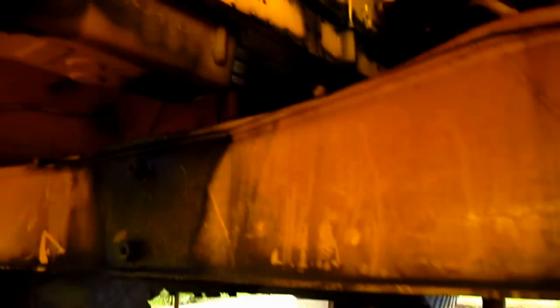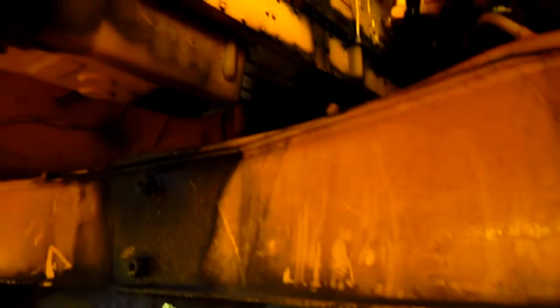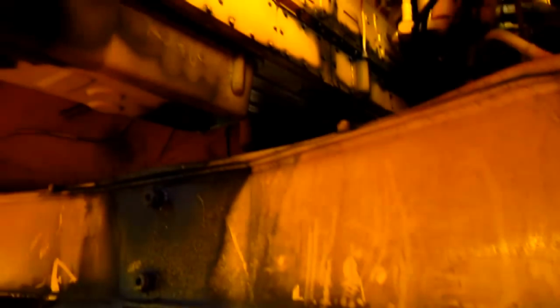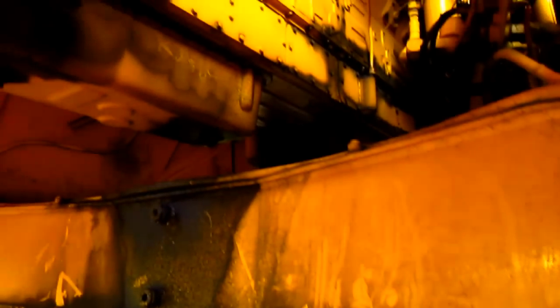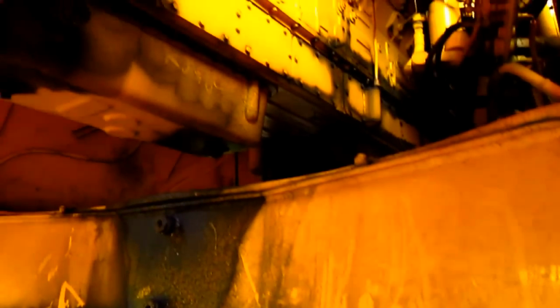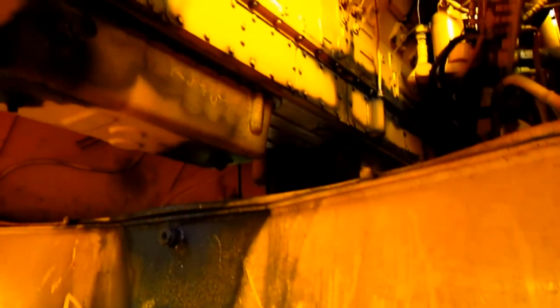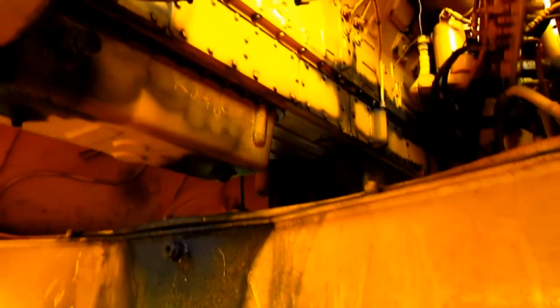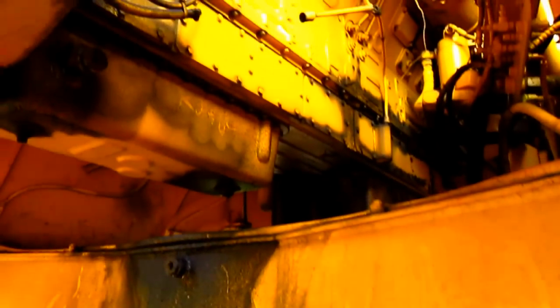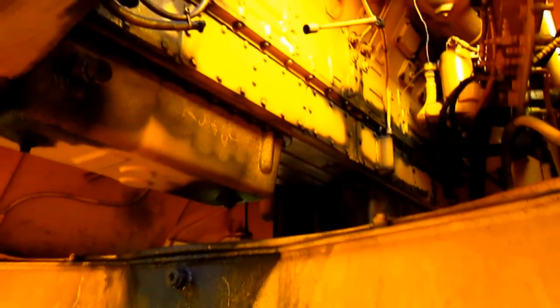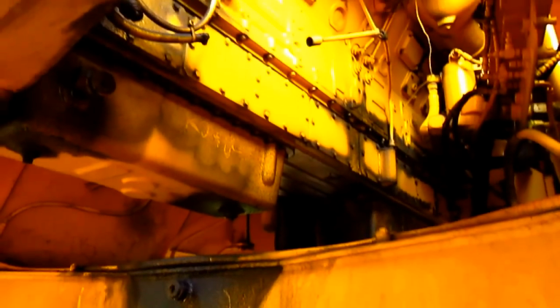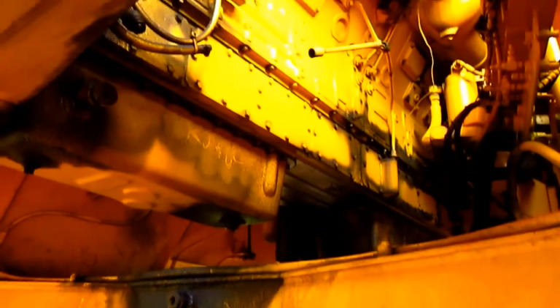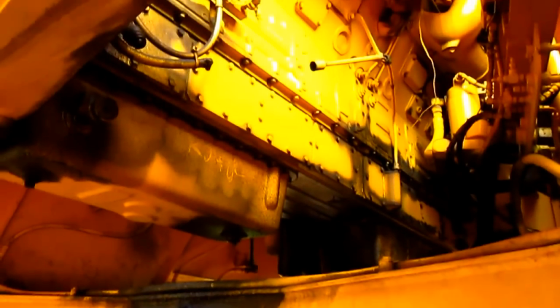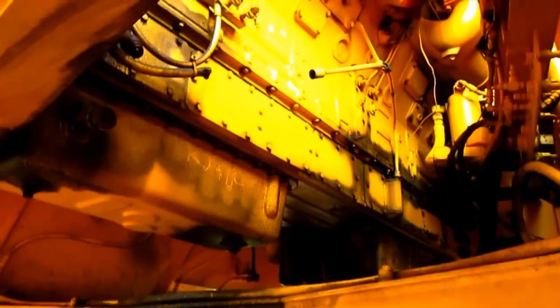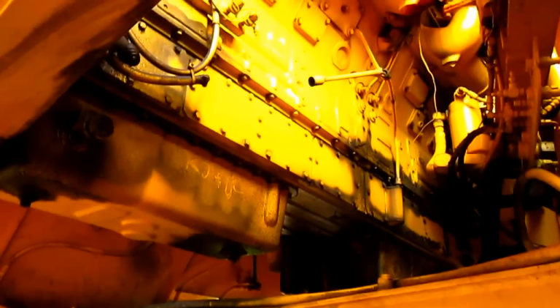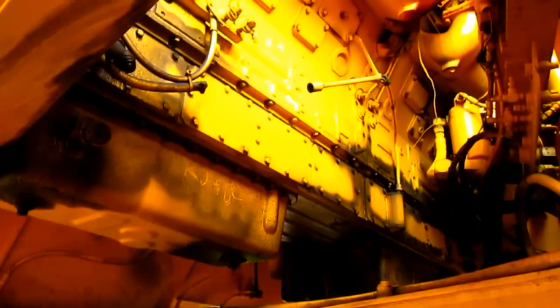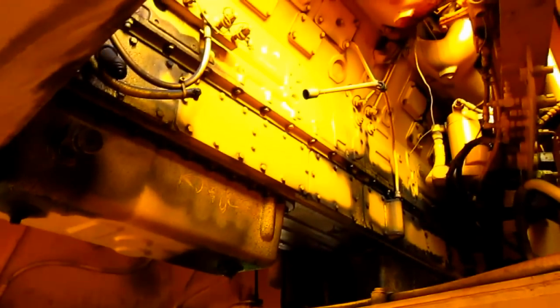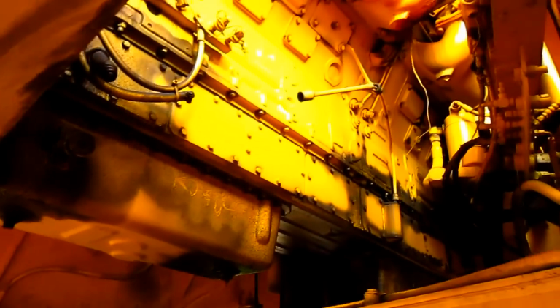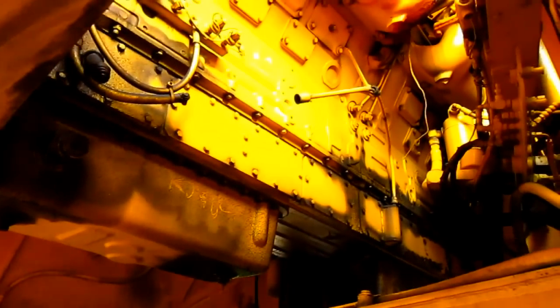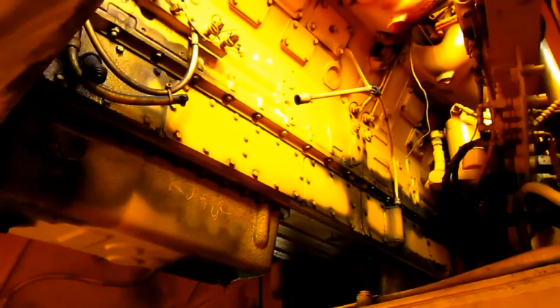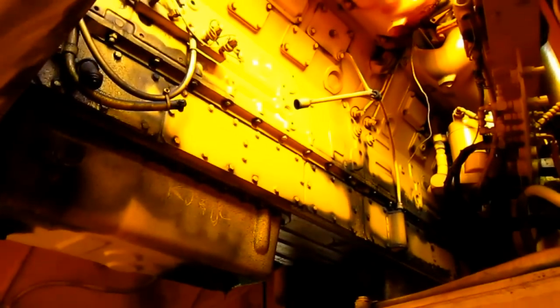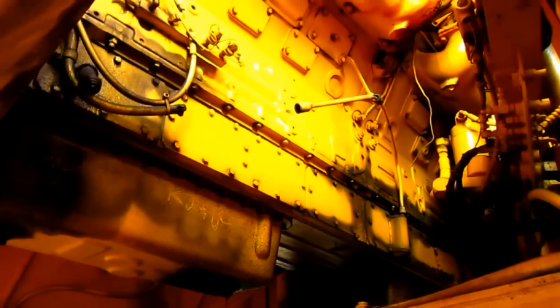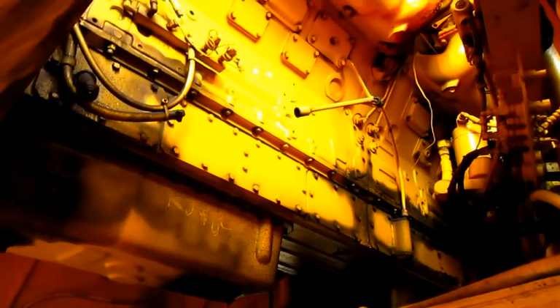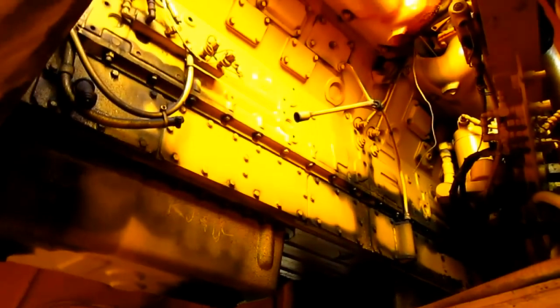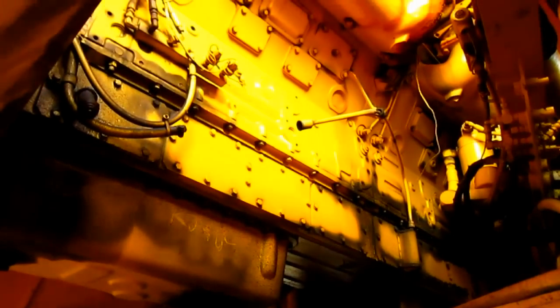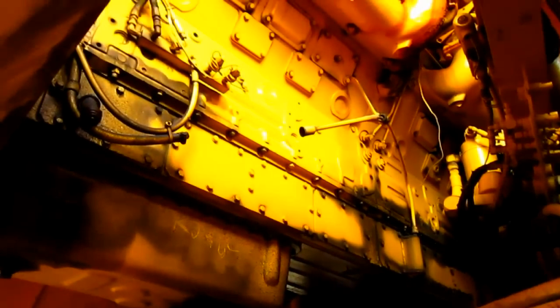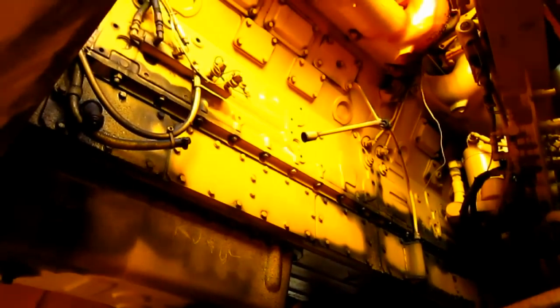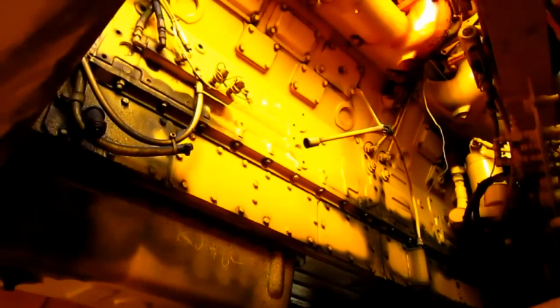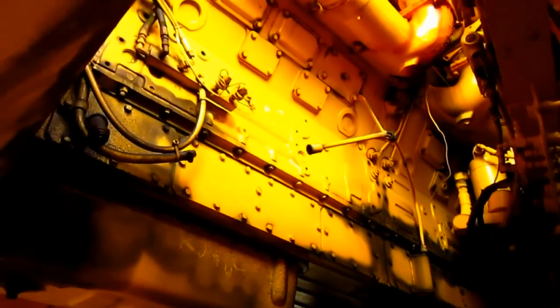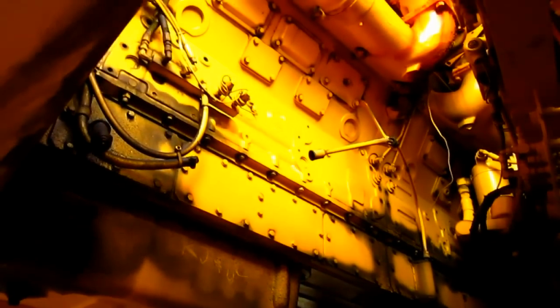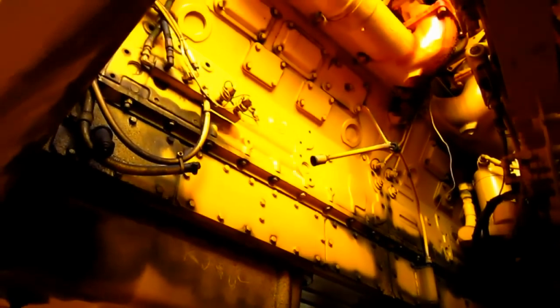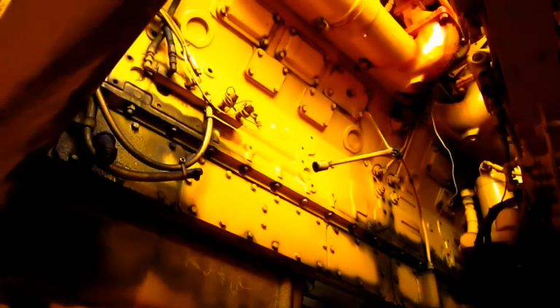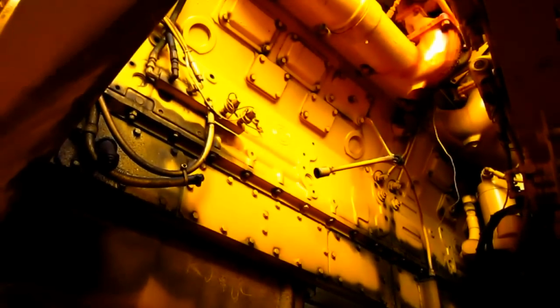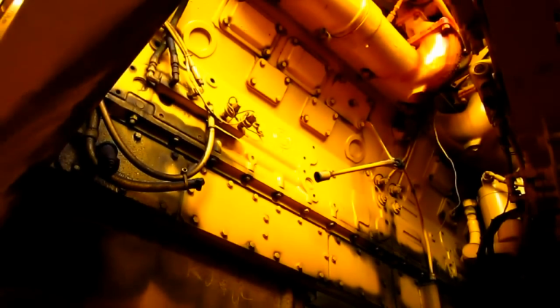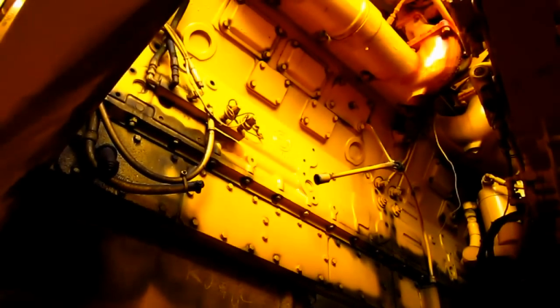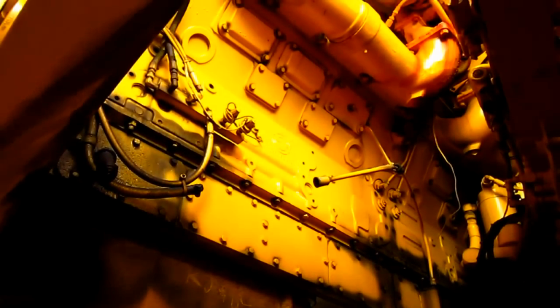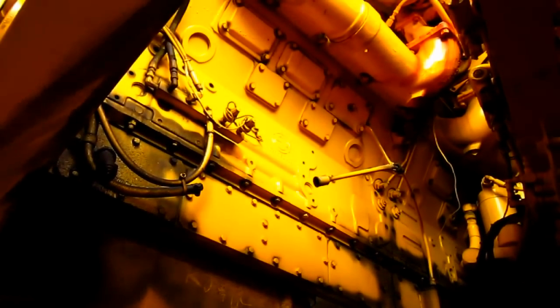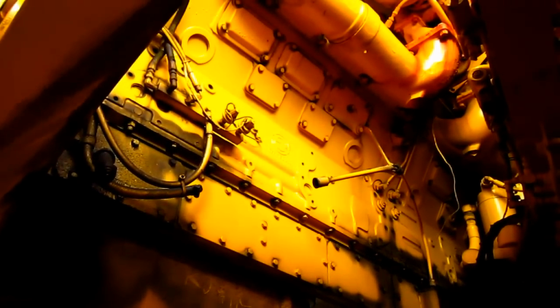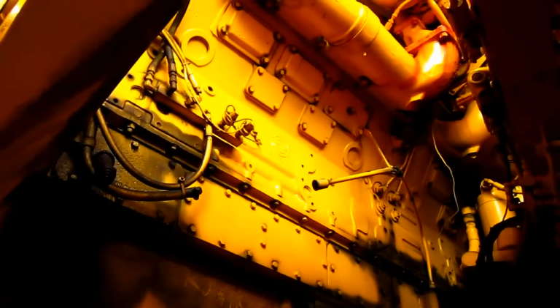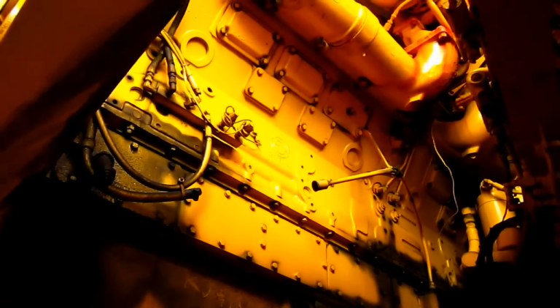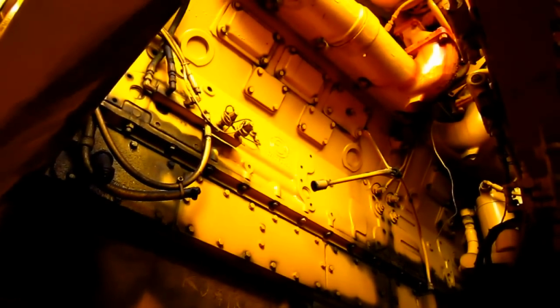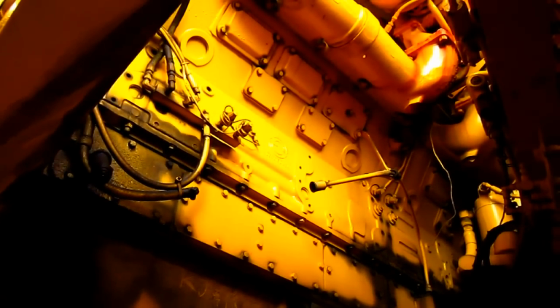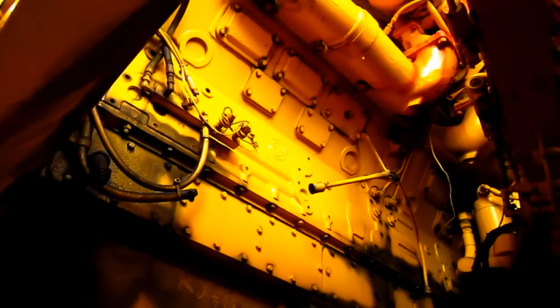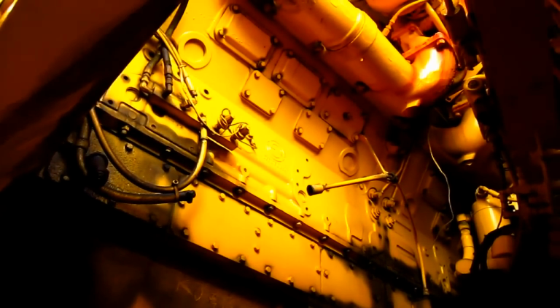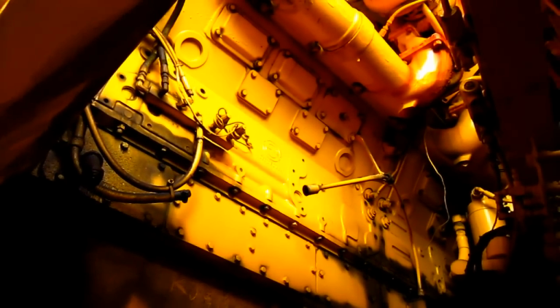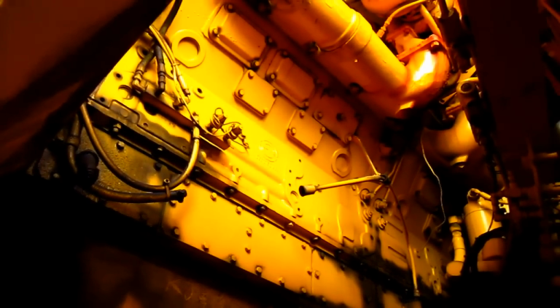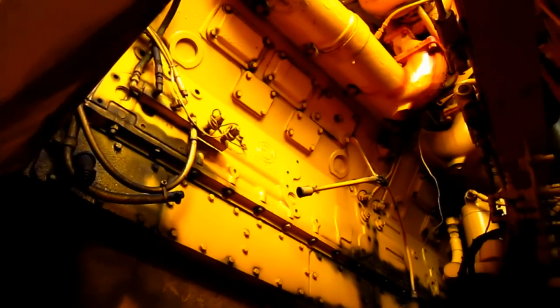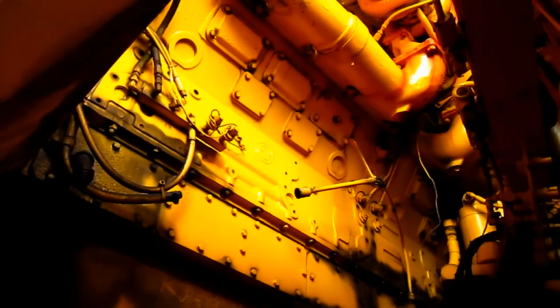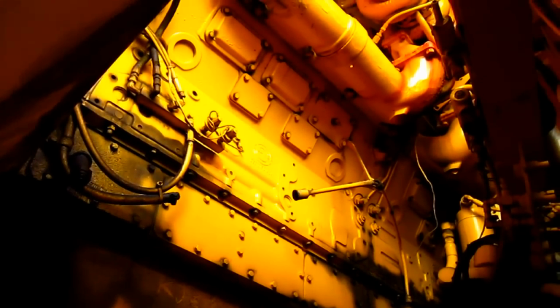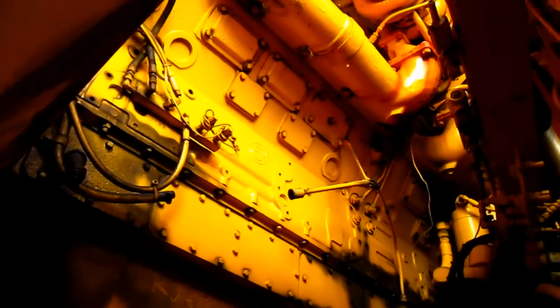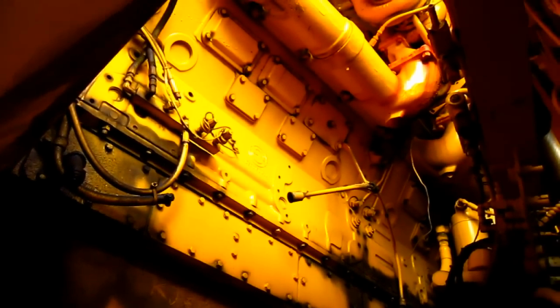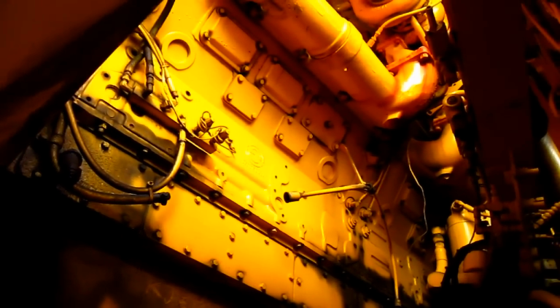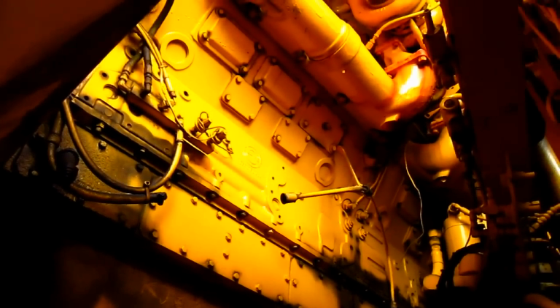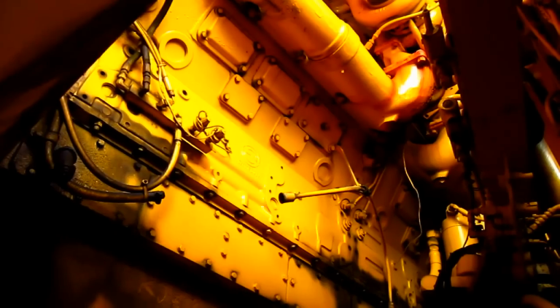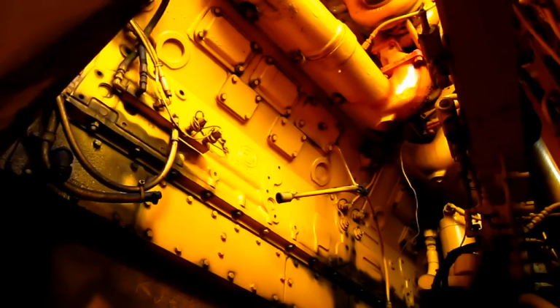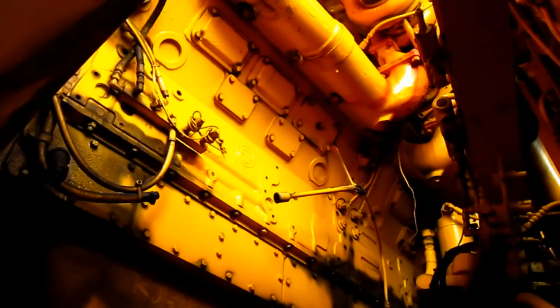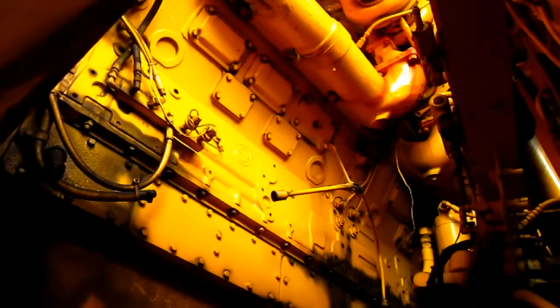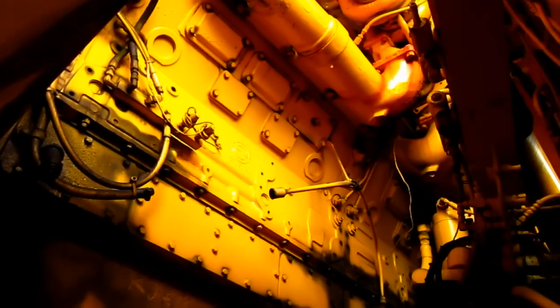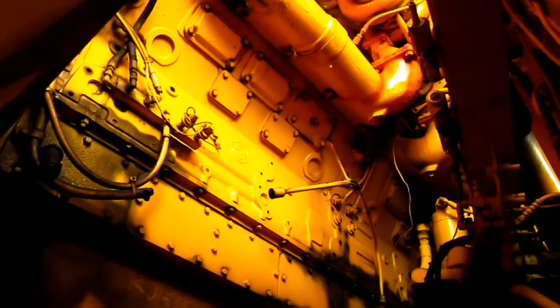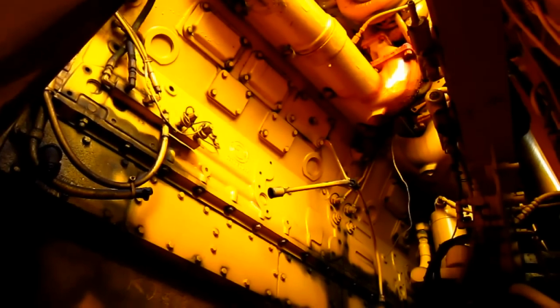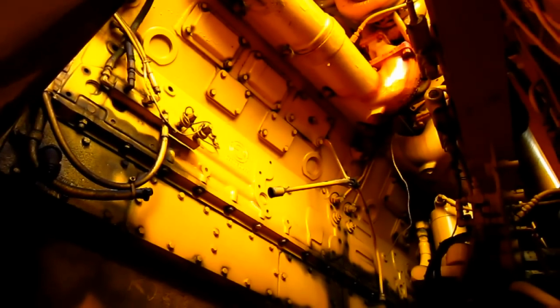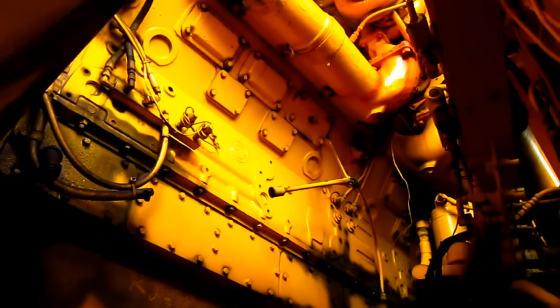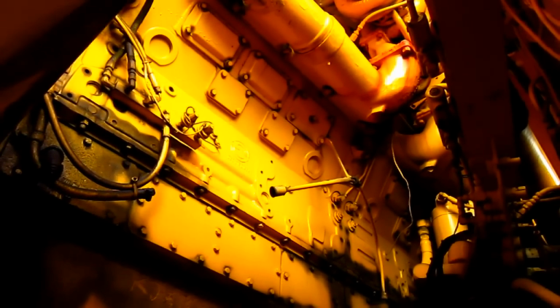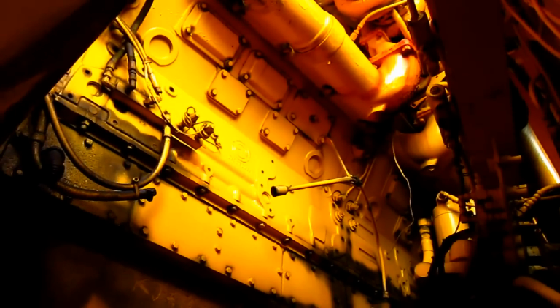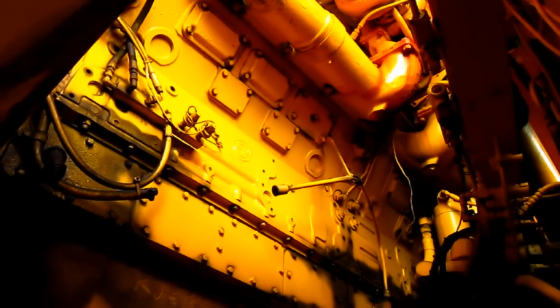And from underneath here, you can get another good view of the massive Detroit engine that will power this truck.